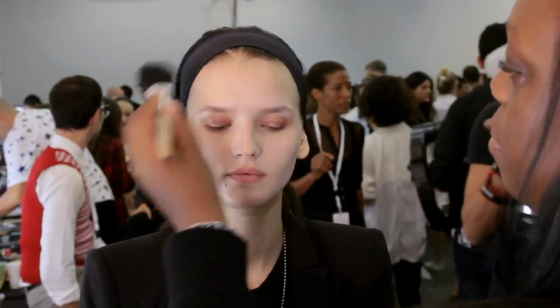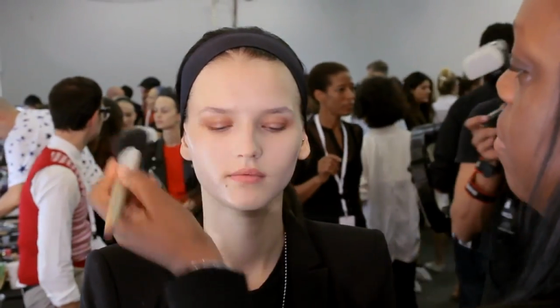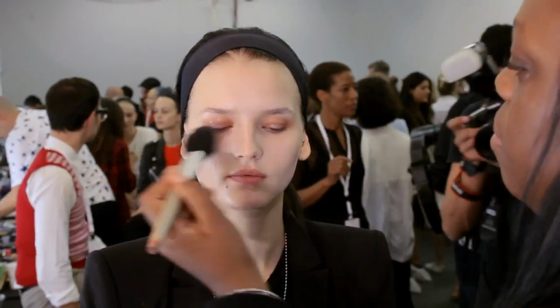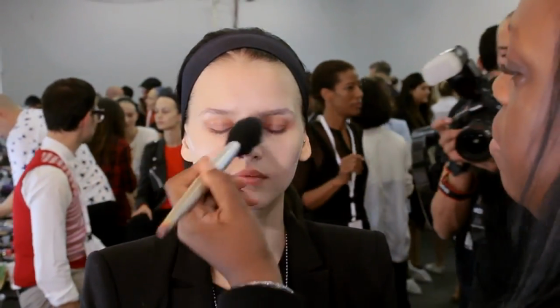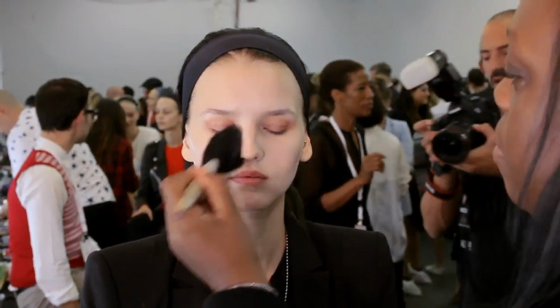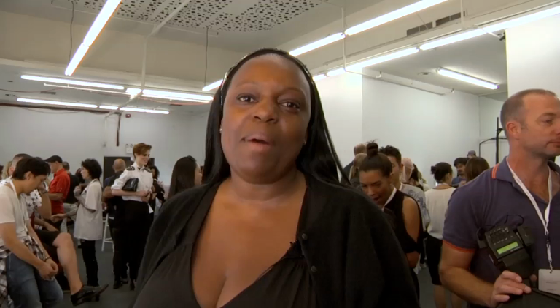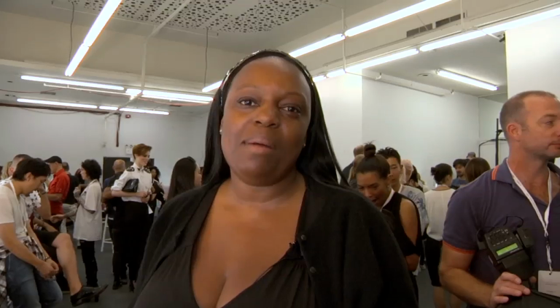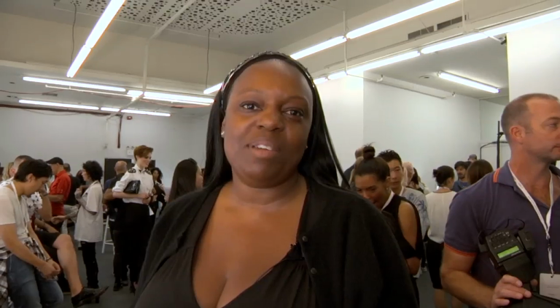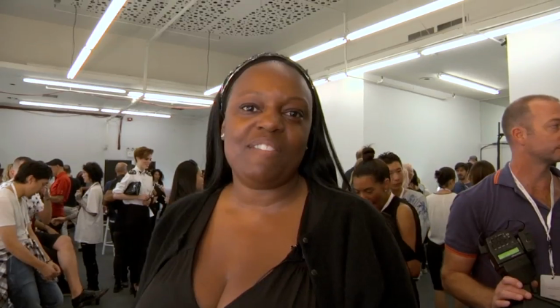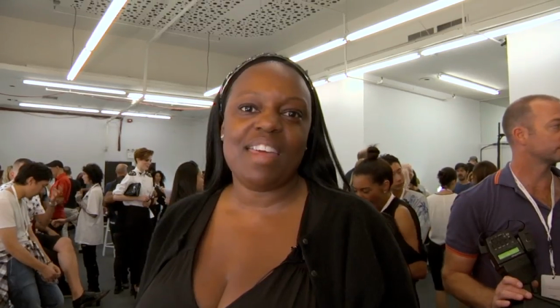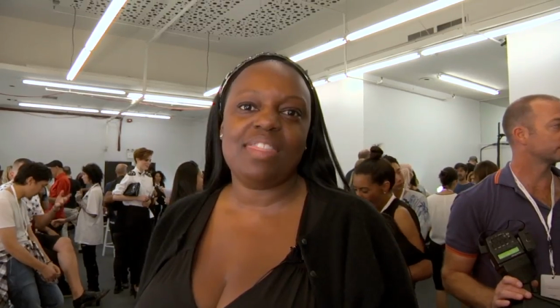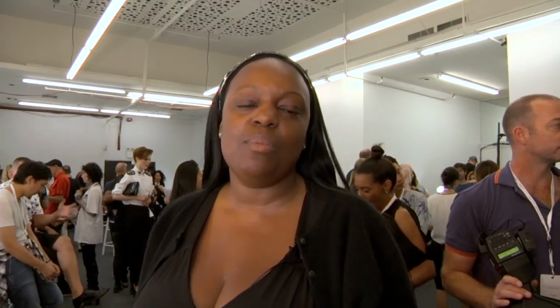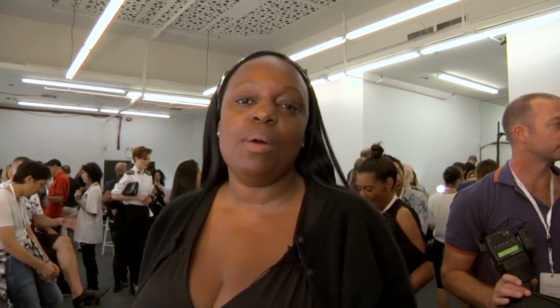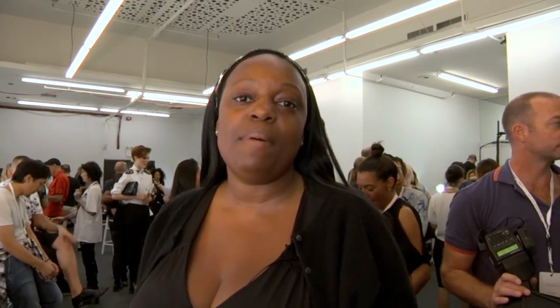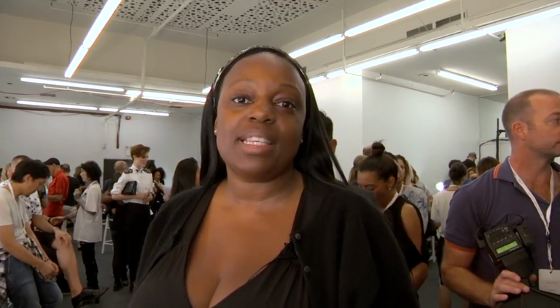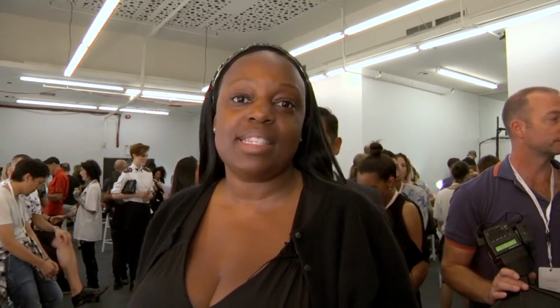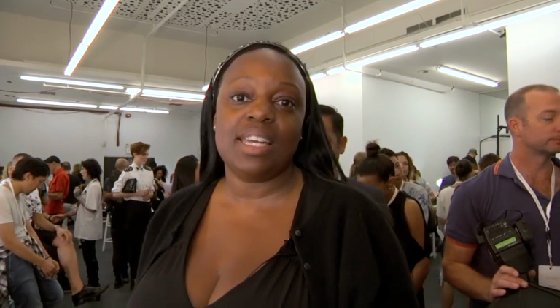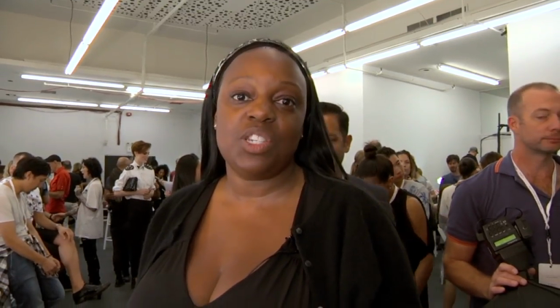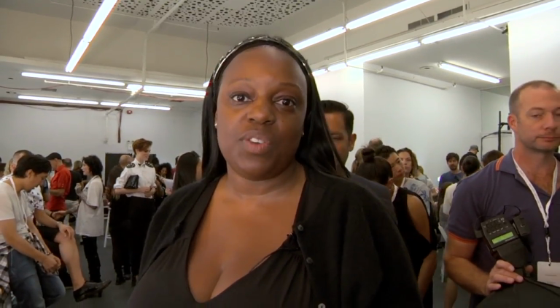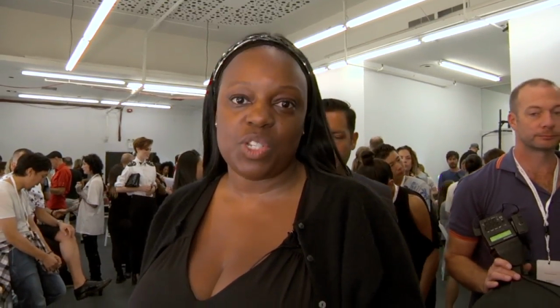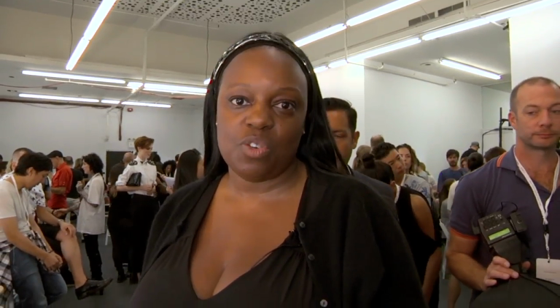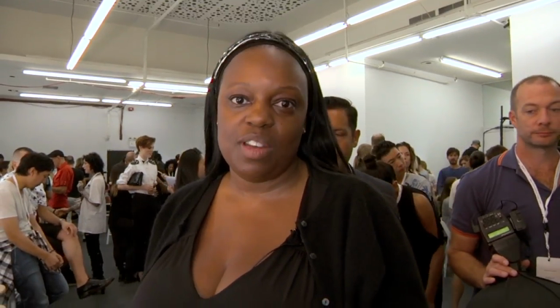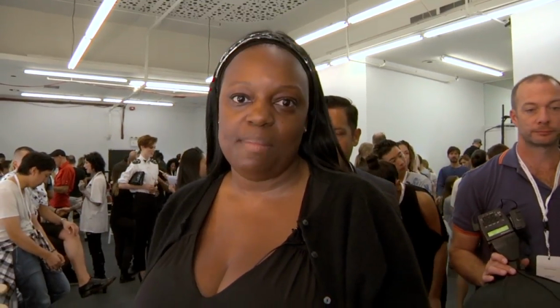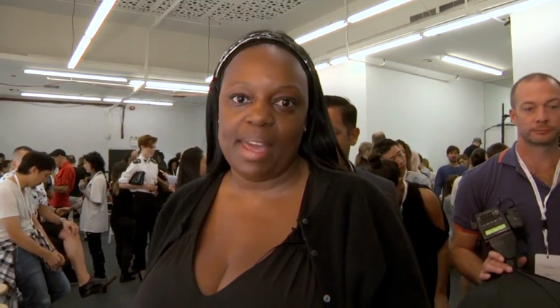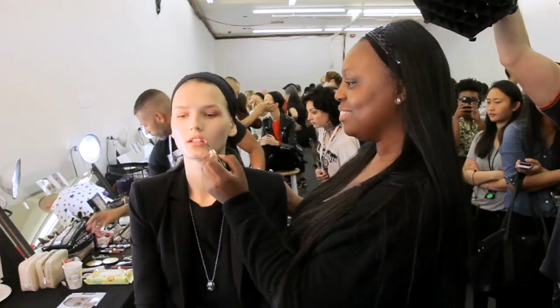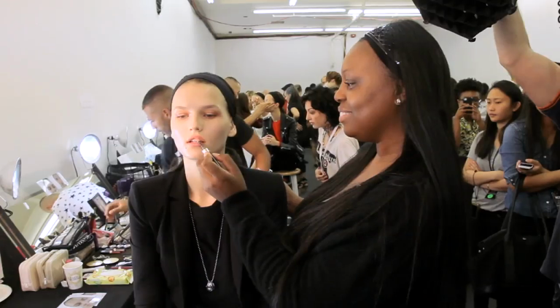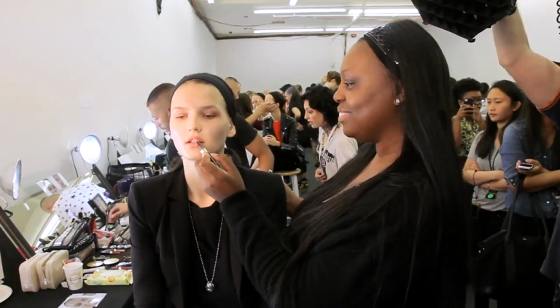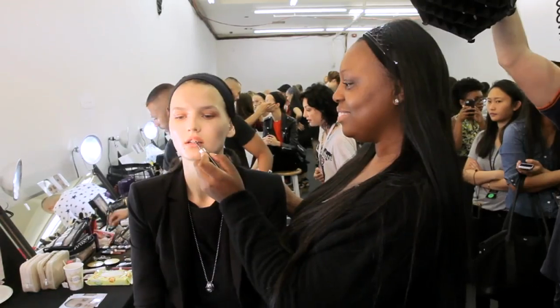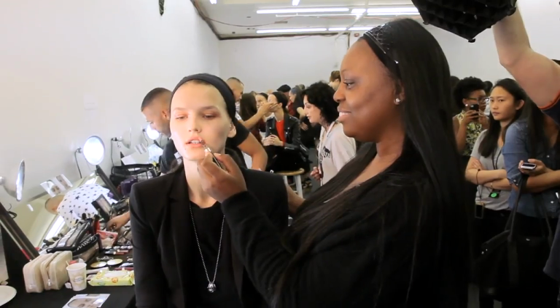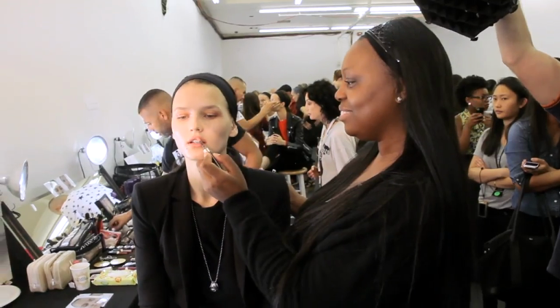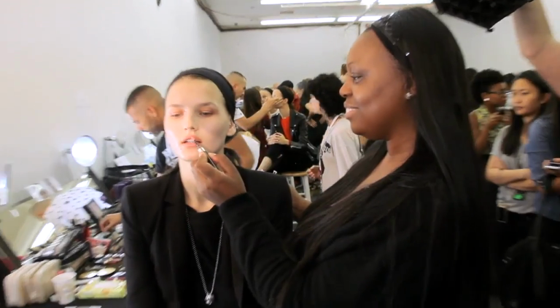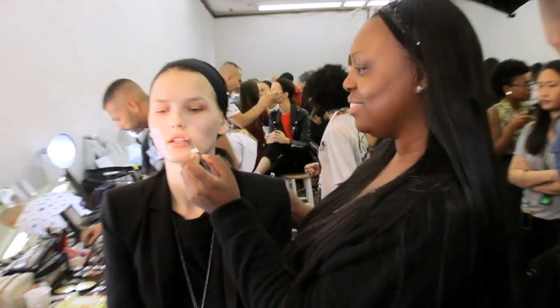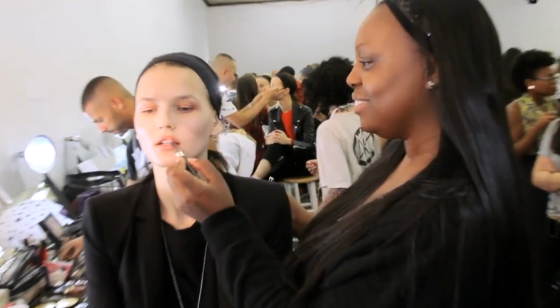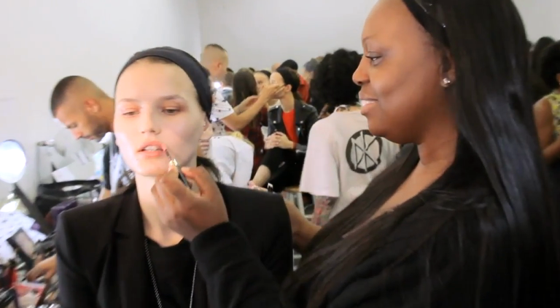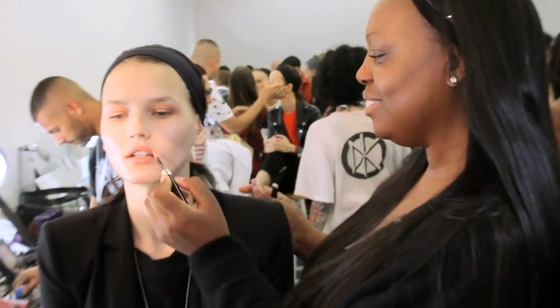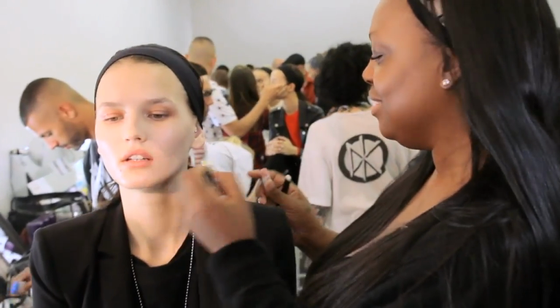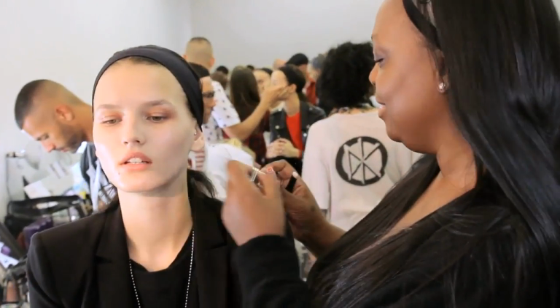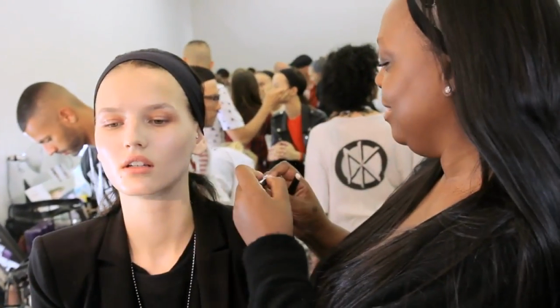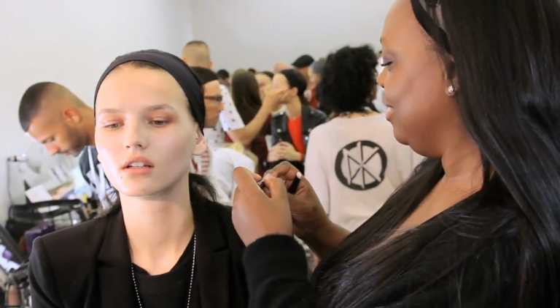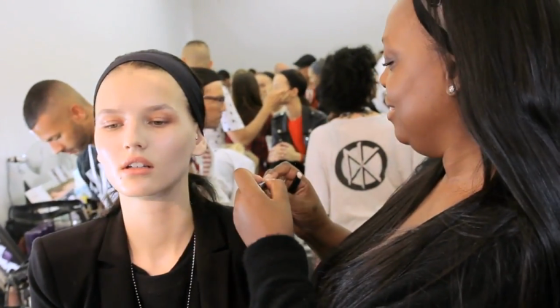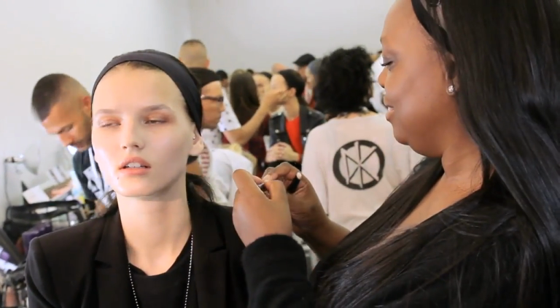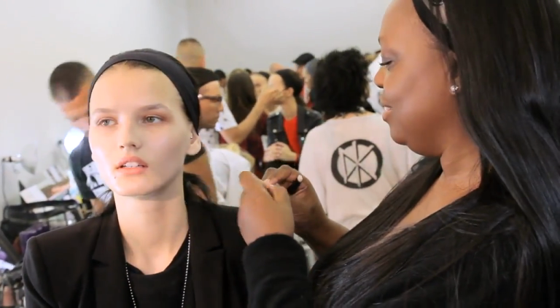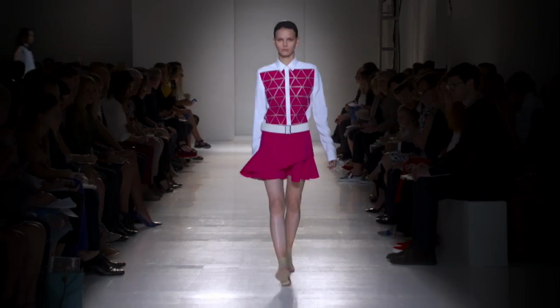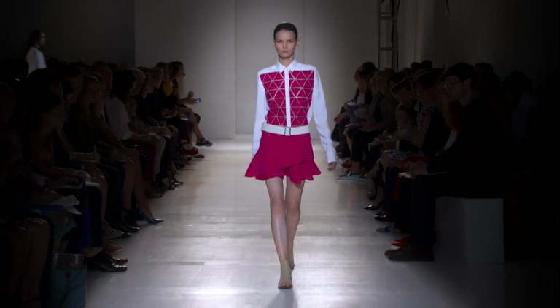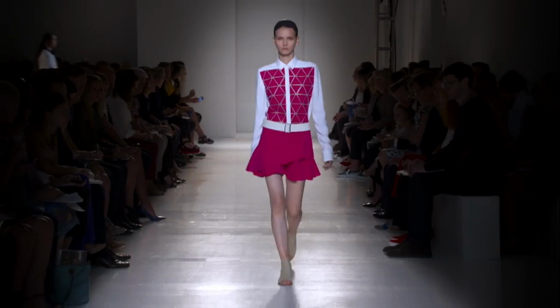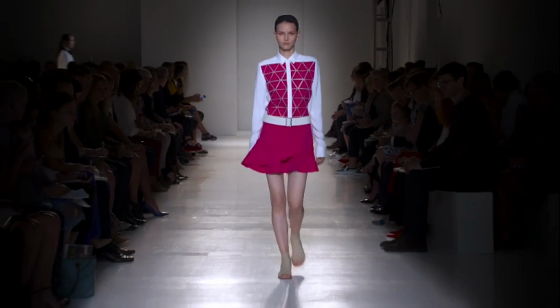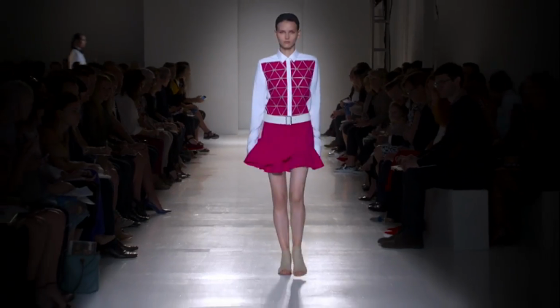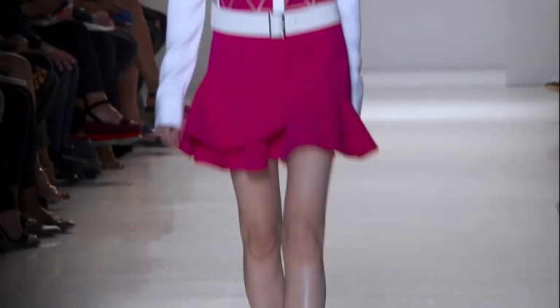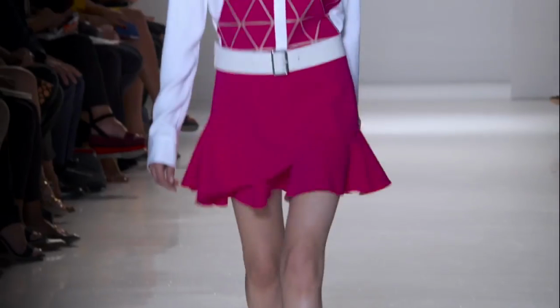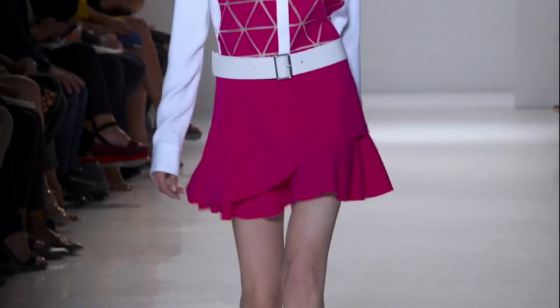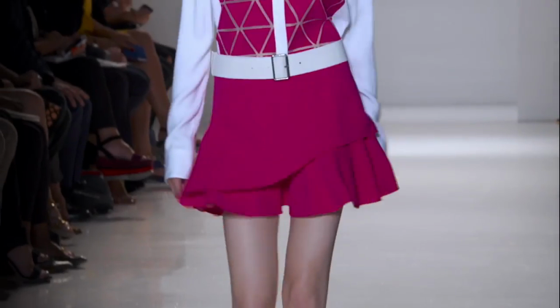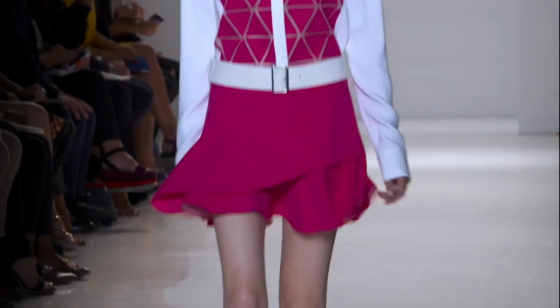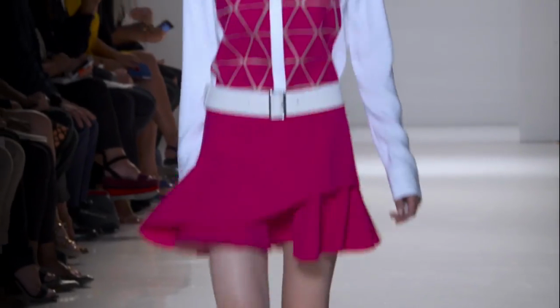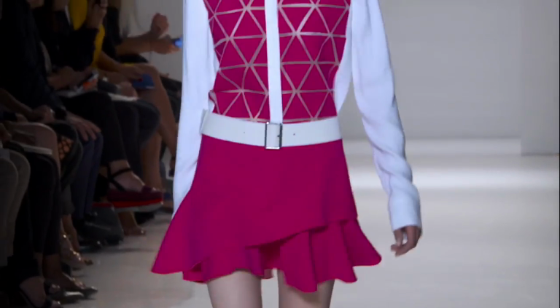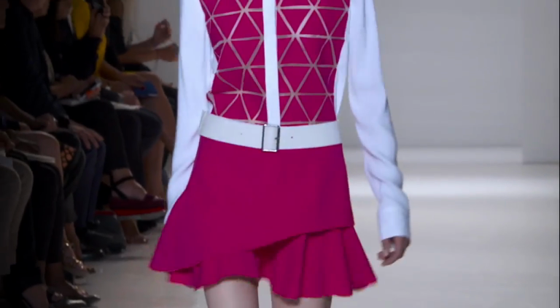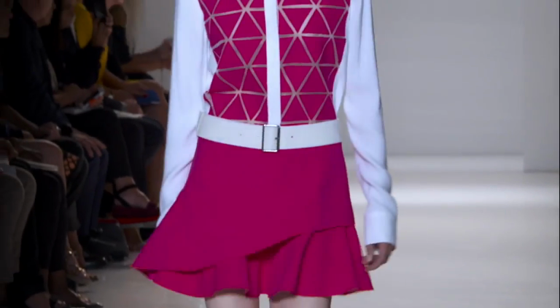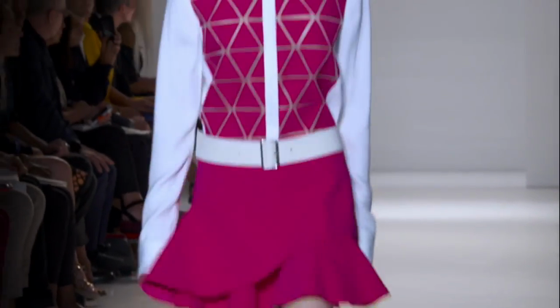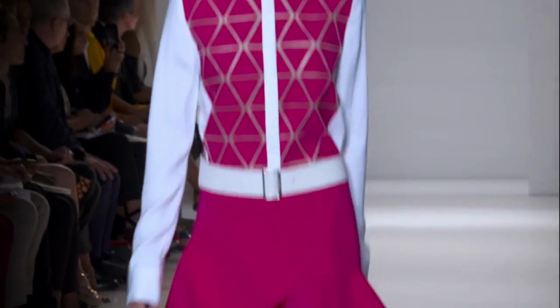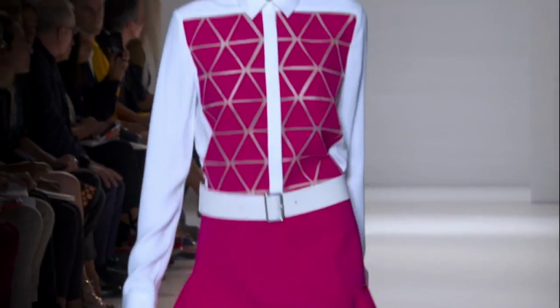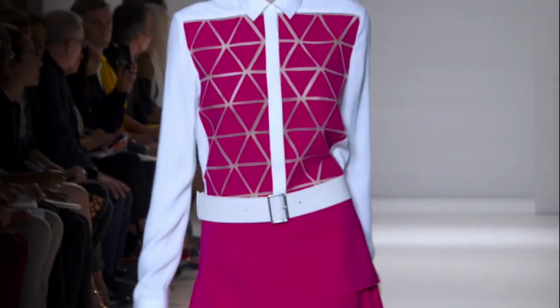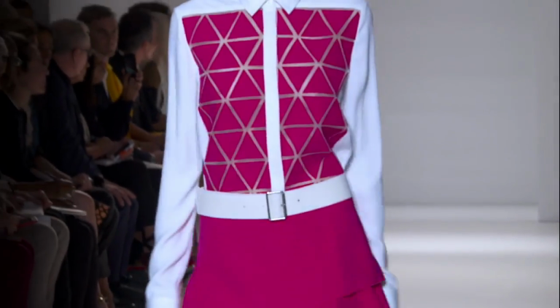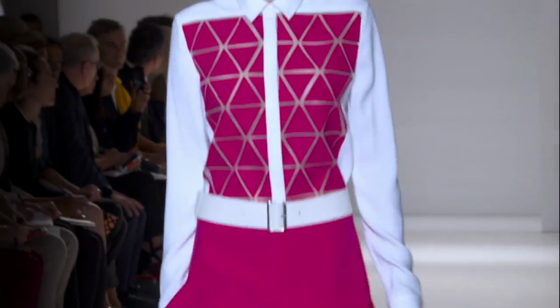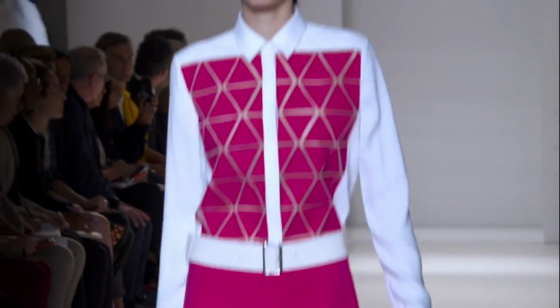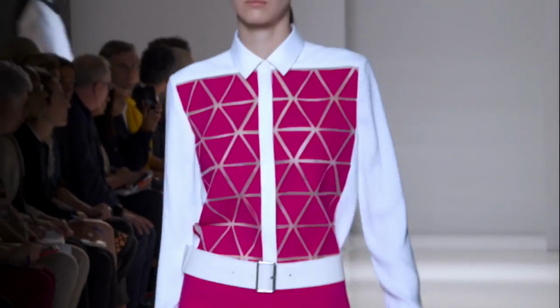Hi, I'm Pat McGrath and we're backstage at Victoria Beckham. For the look of the show, the coats are very architectural, very clean, very modern.